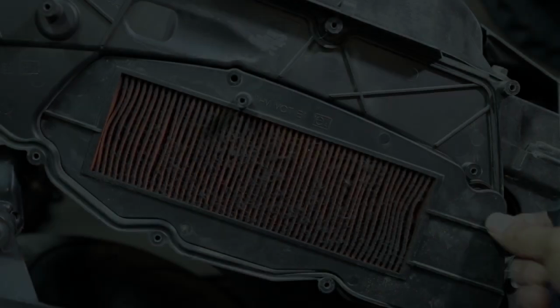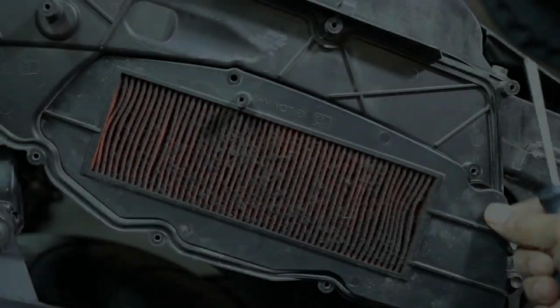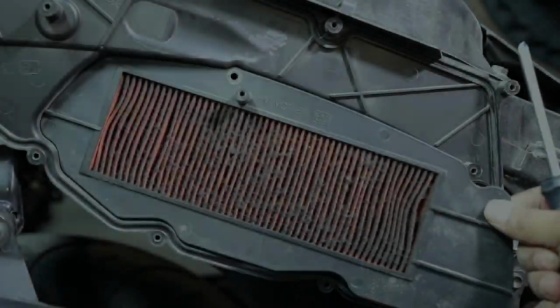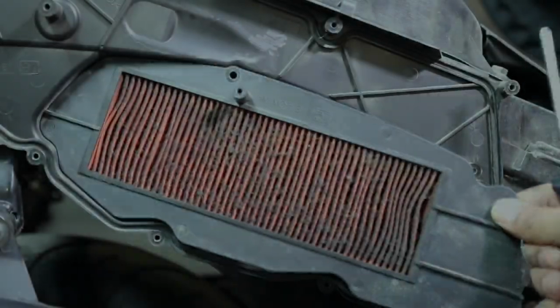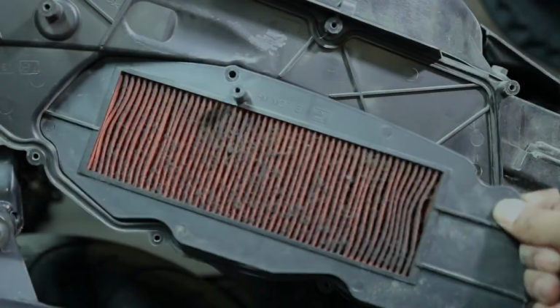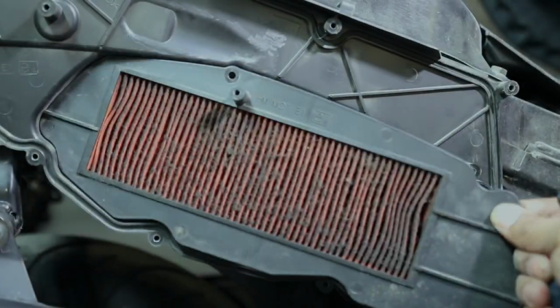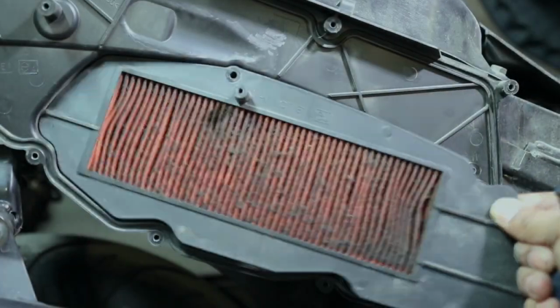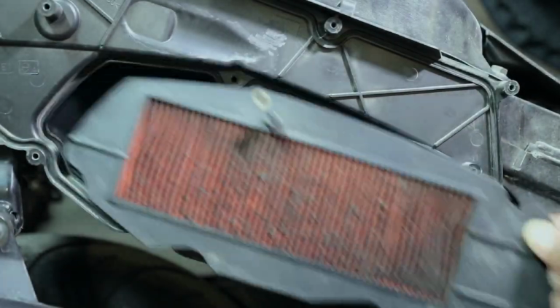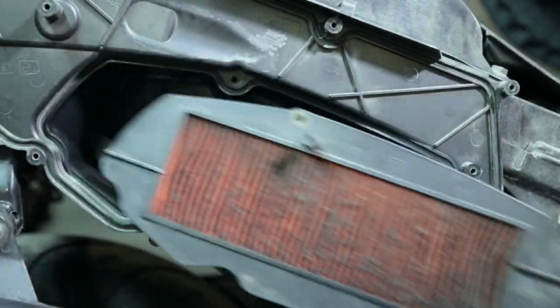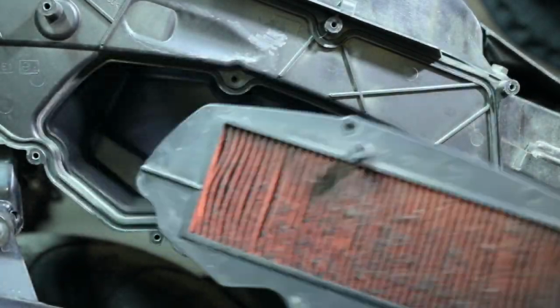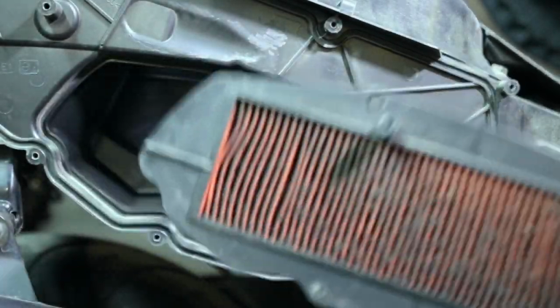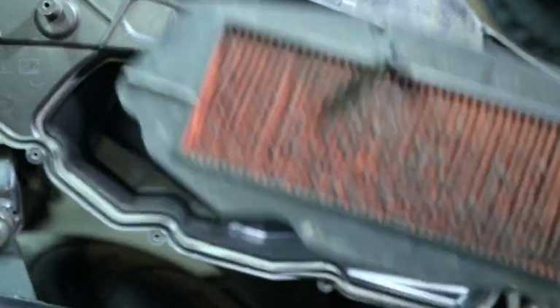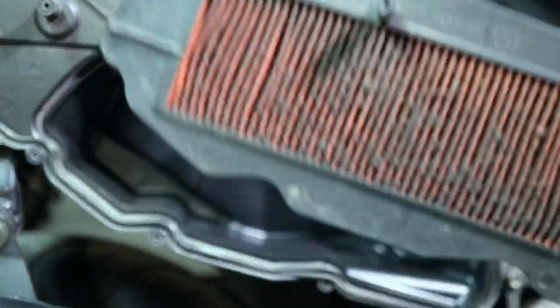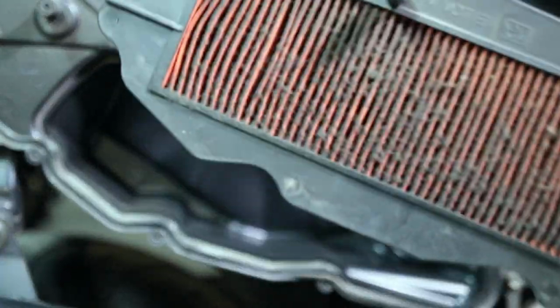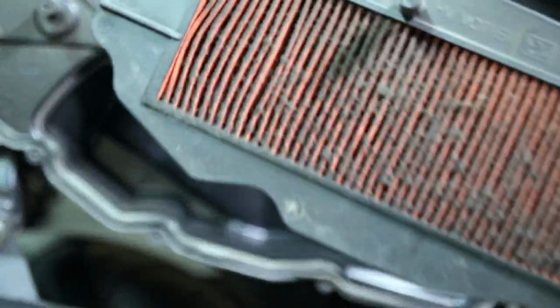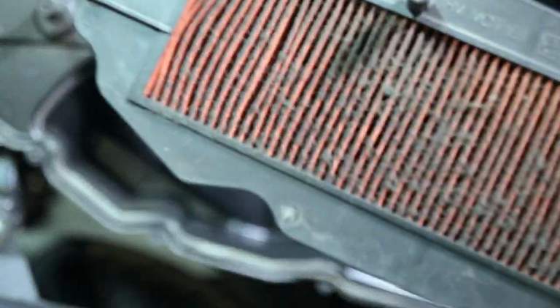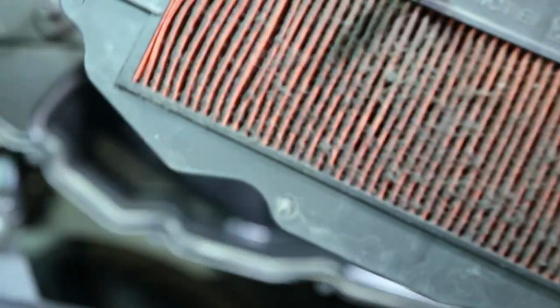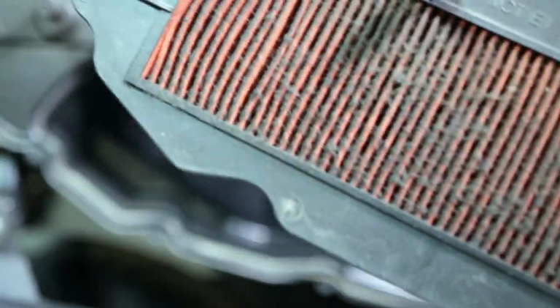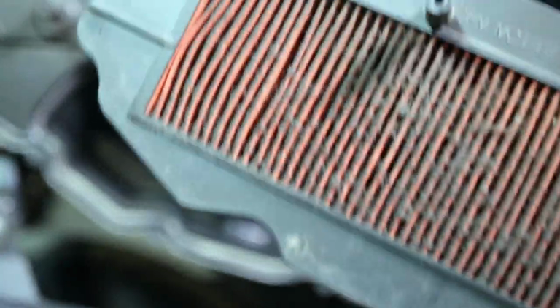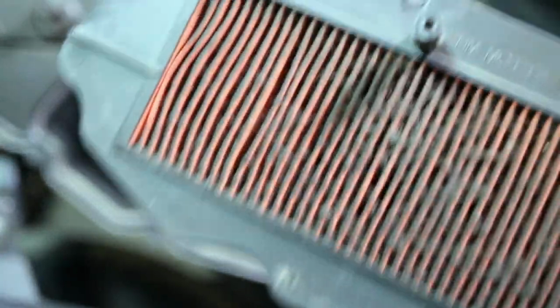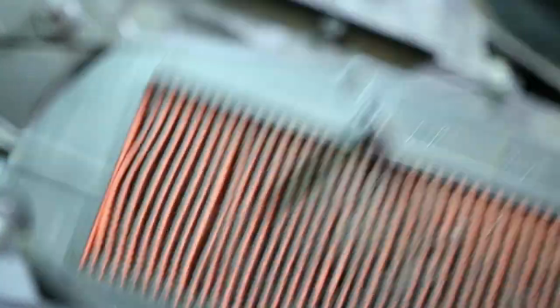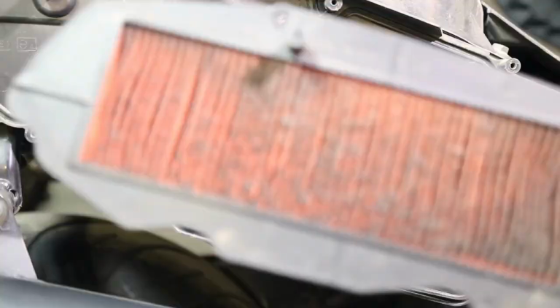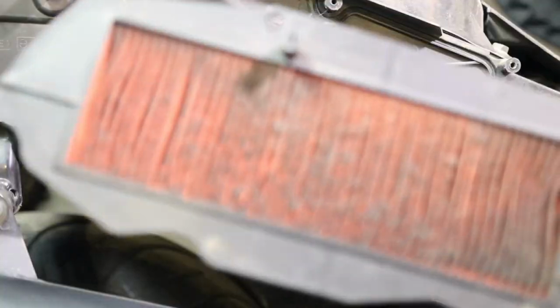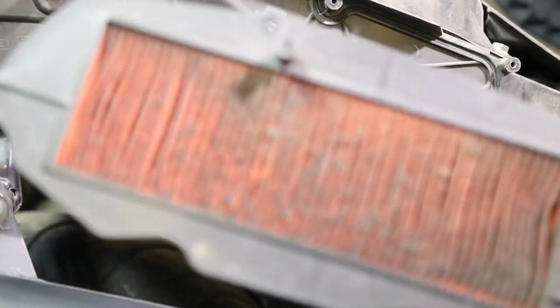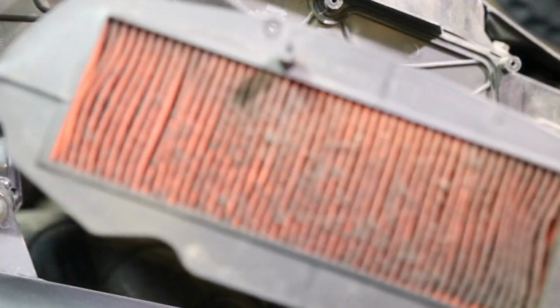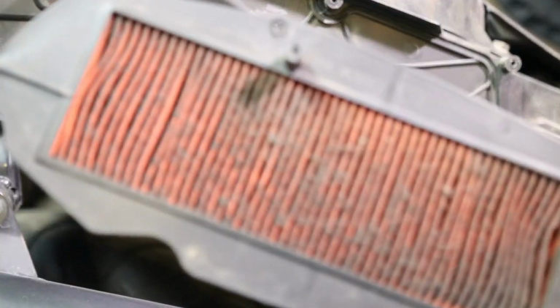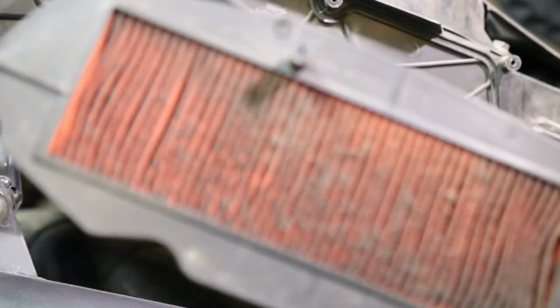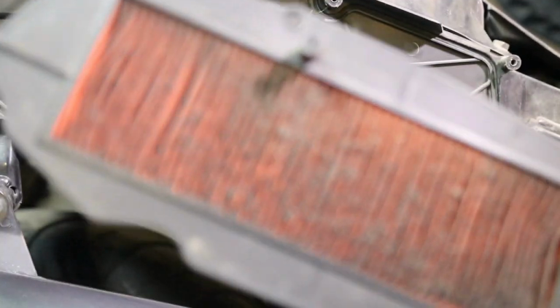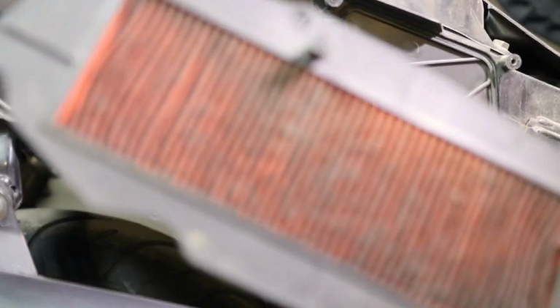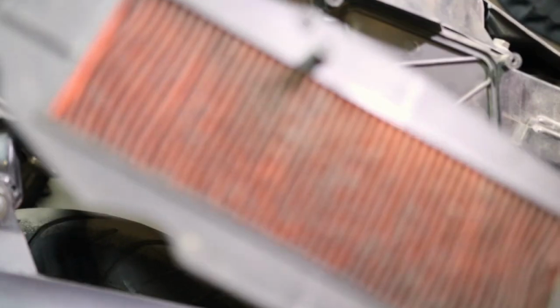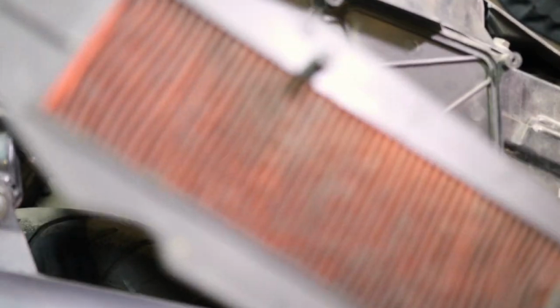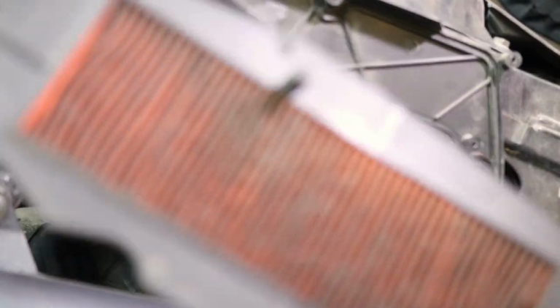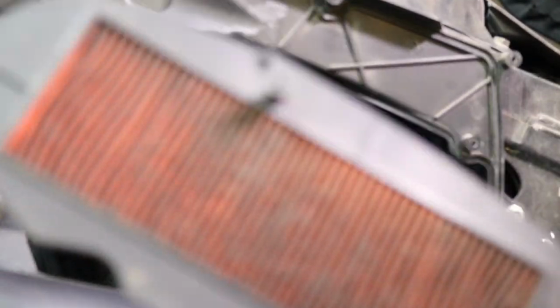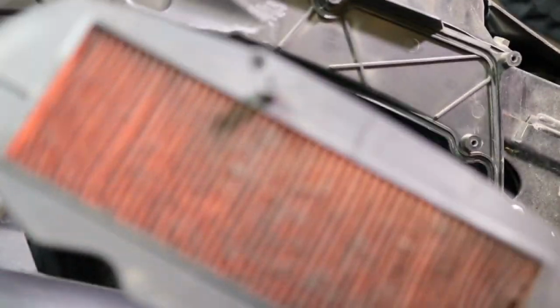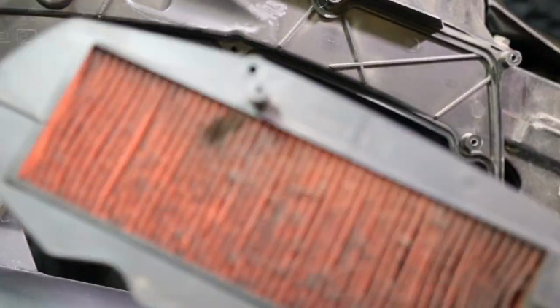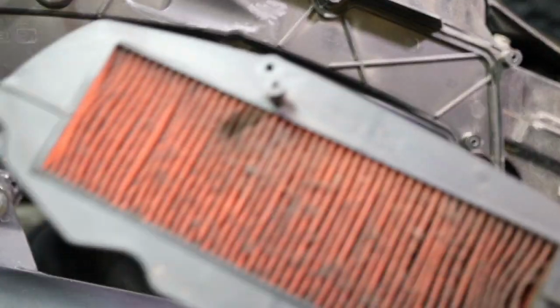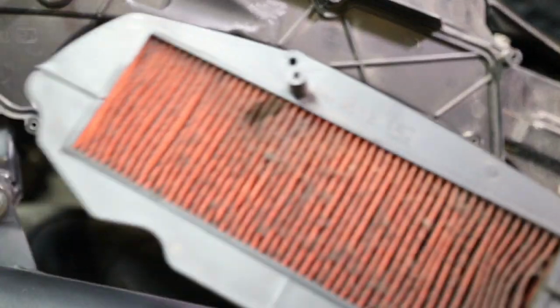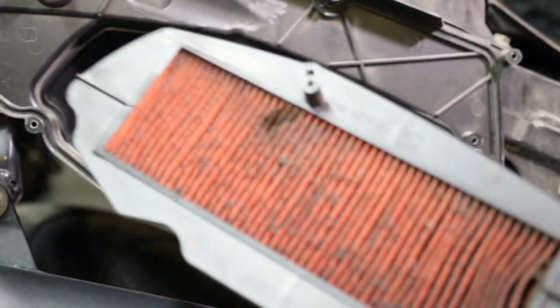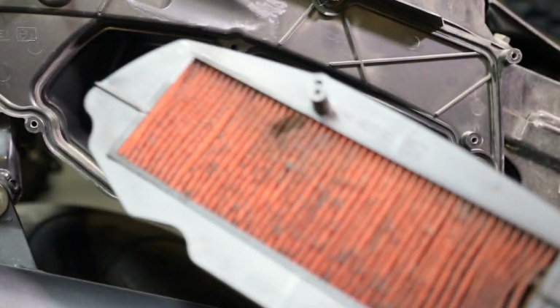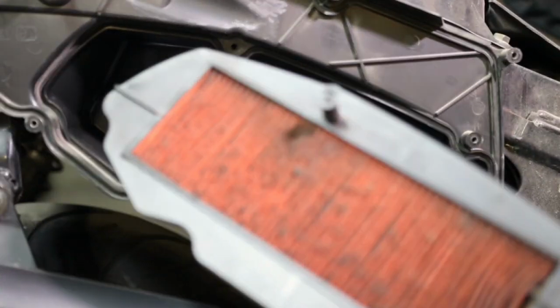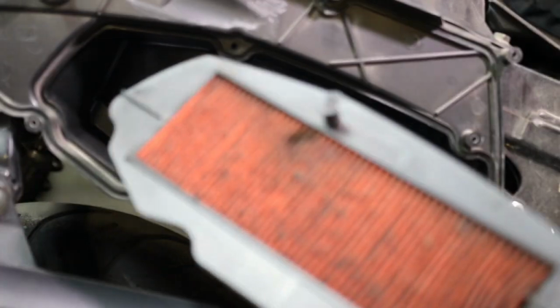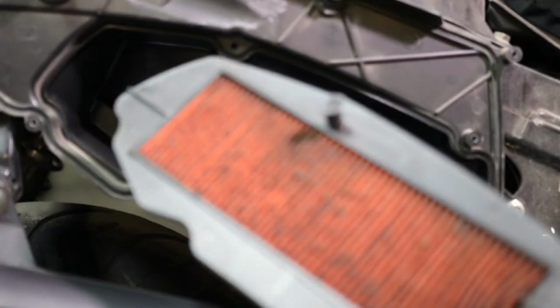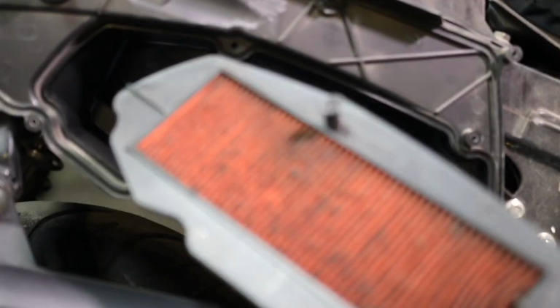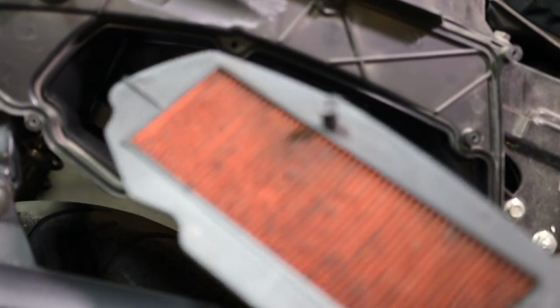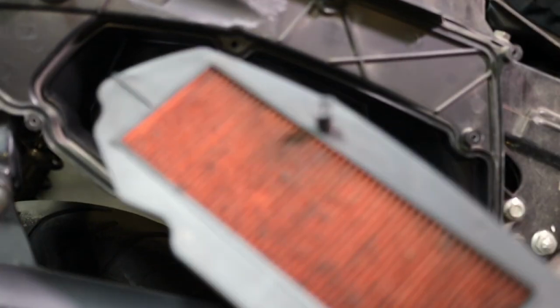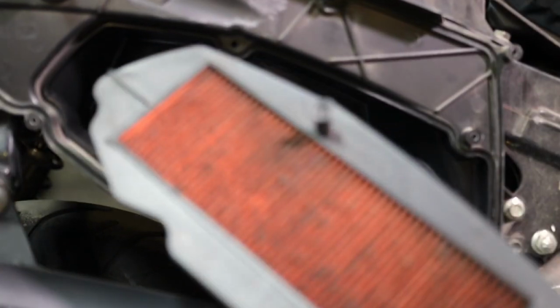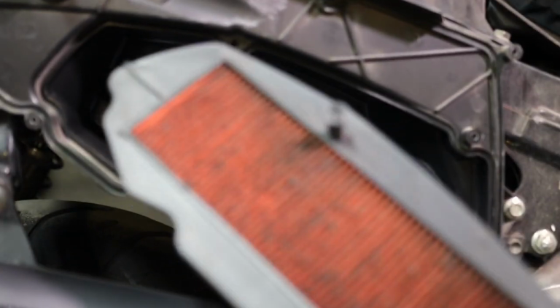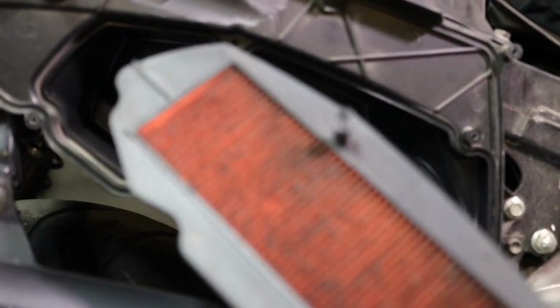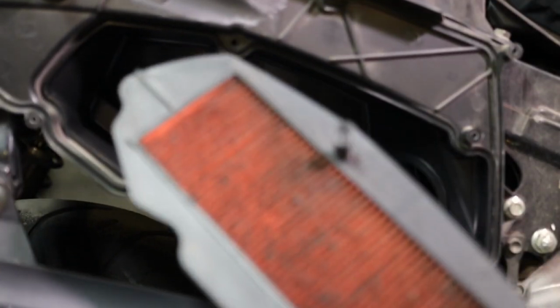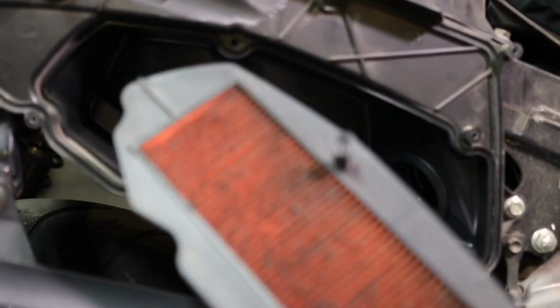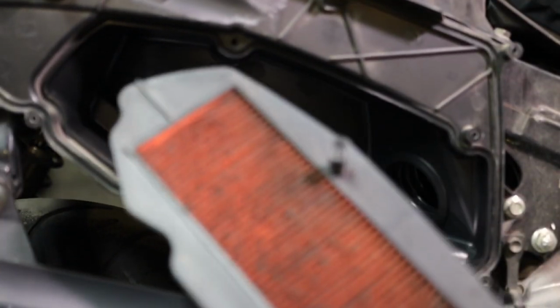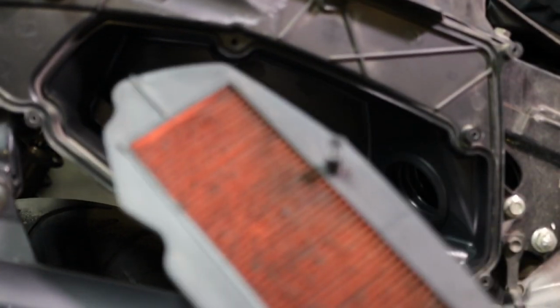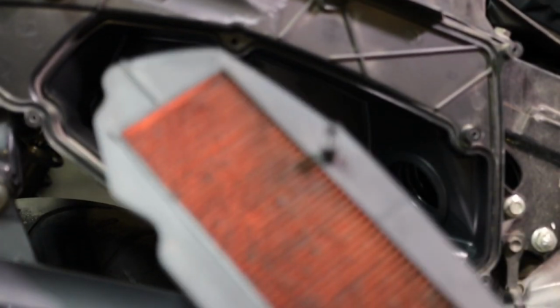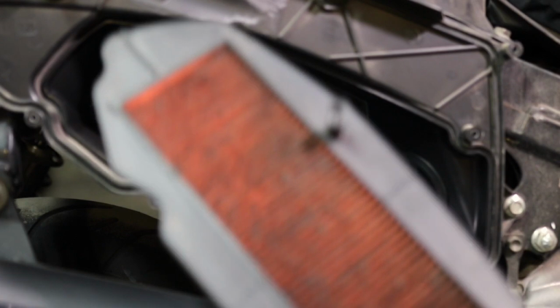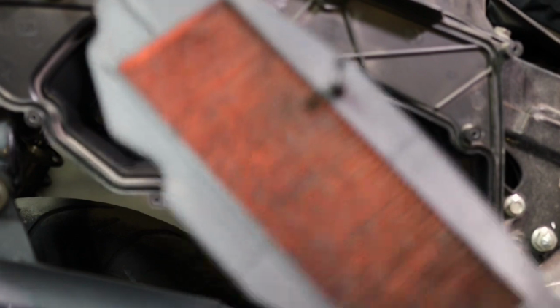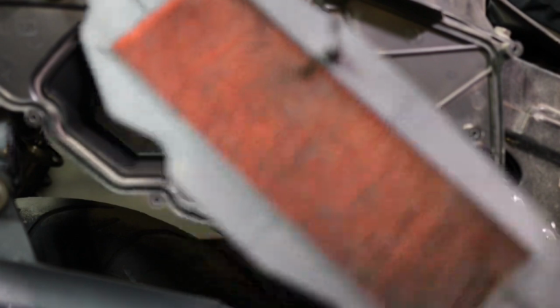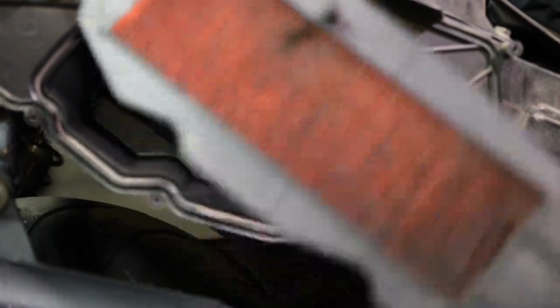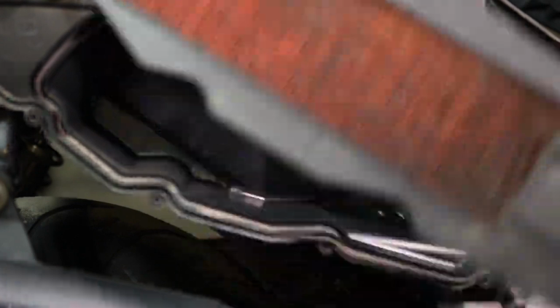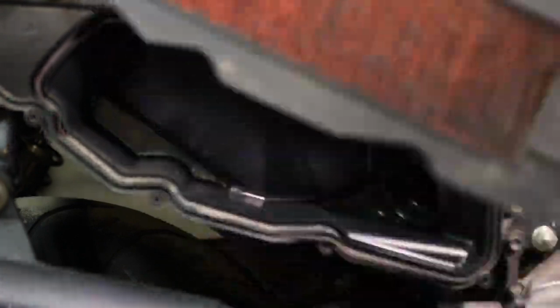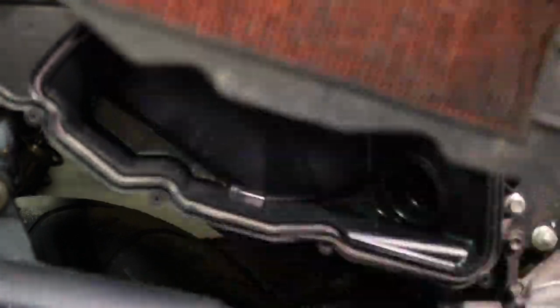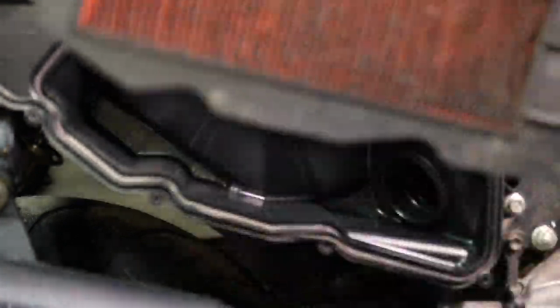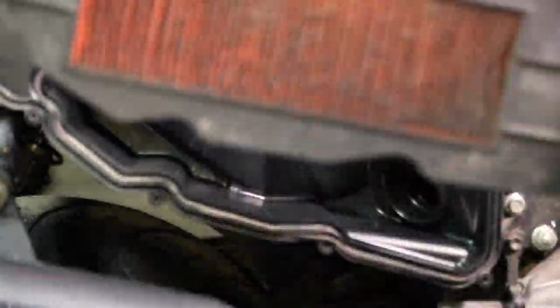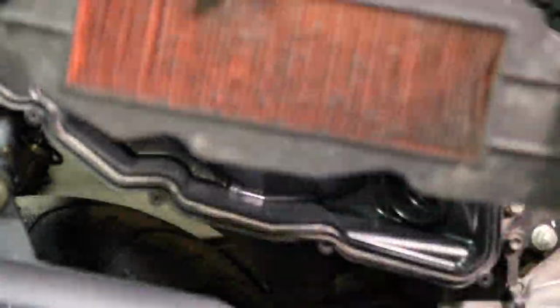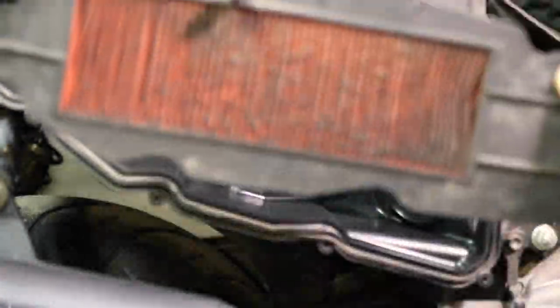Grab your filter and there you have it. Here we go. We got one really dirty air filter.